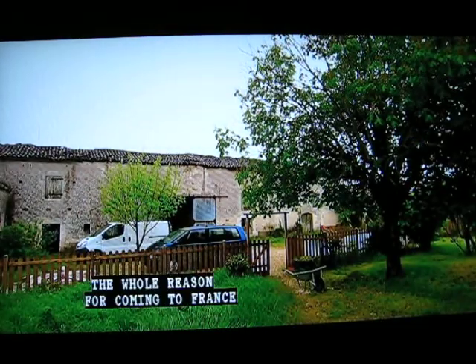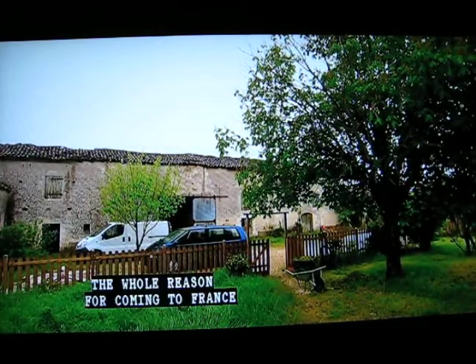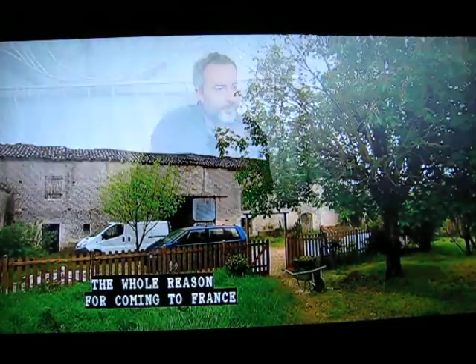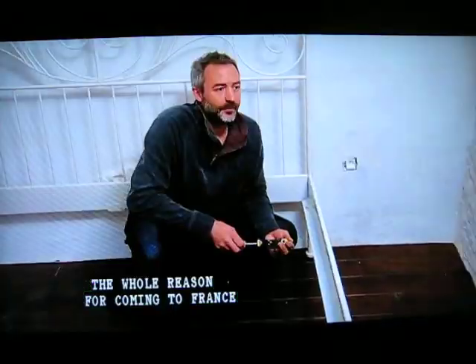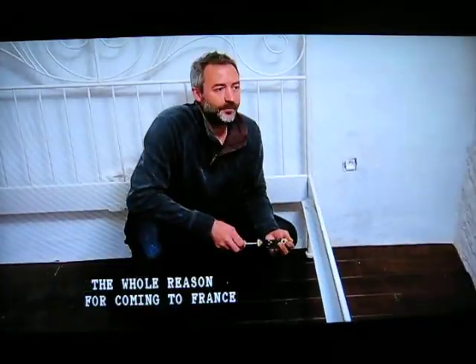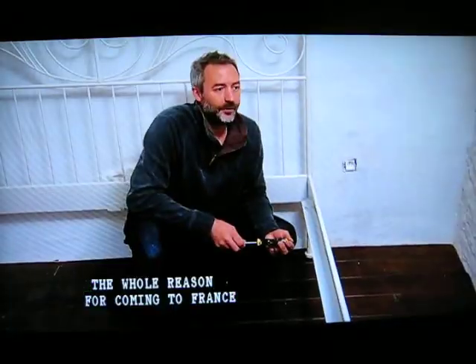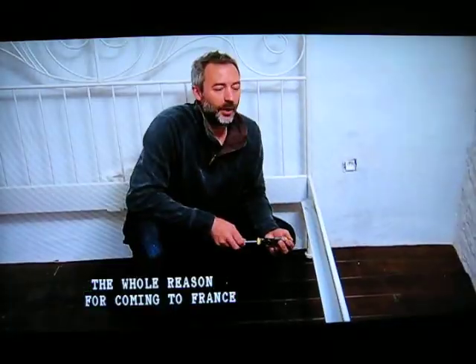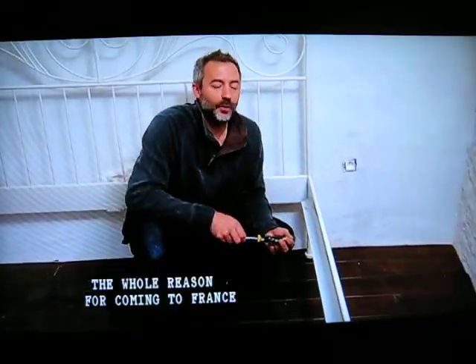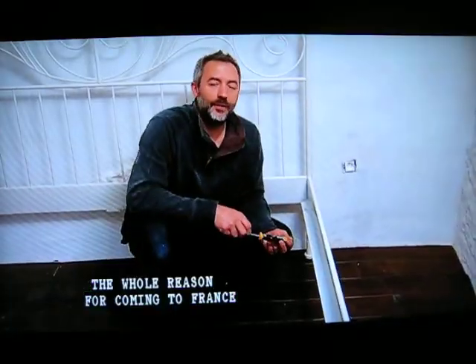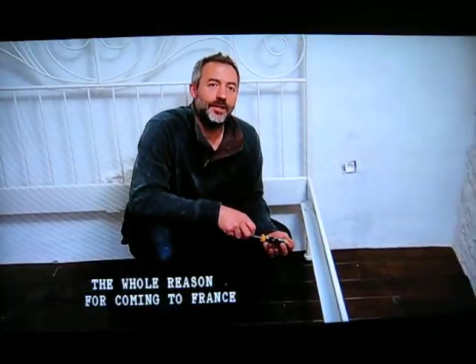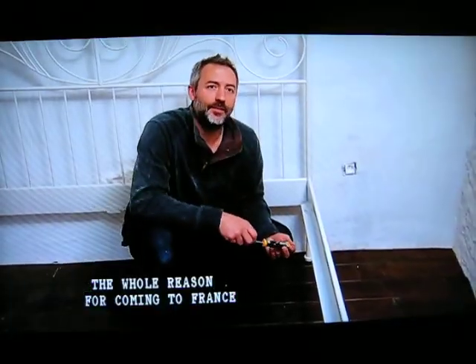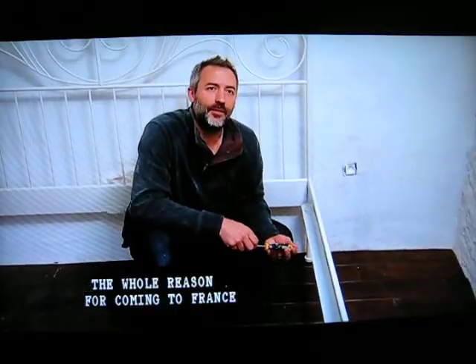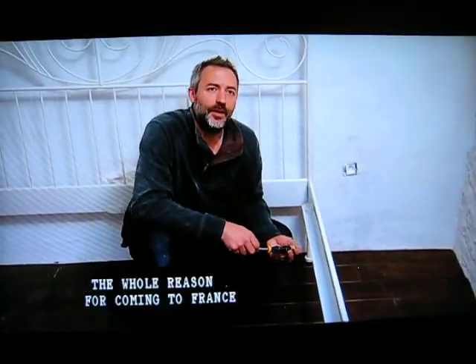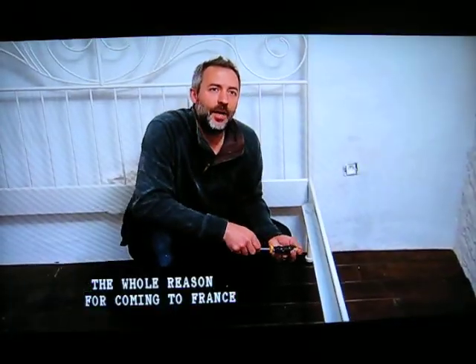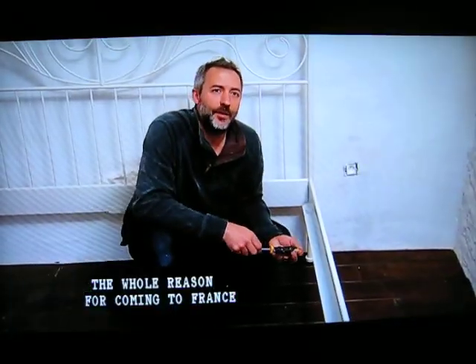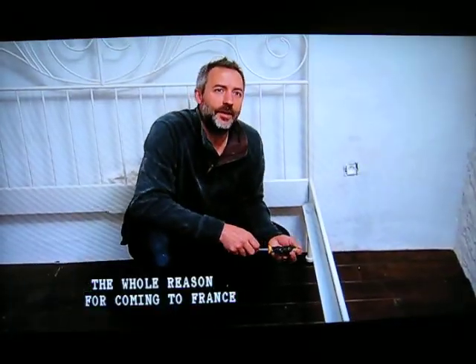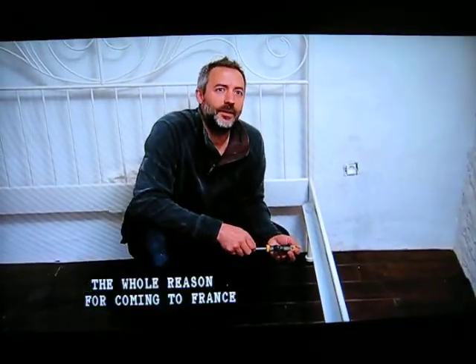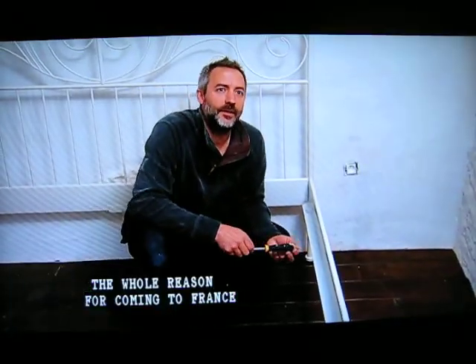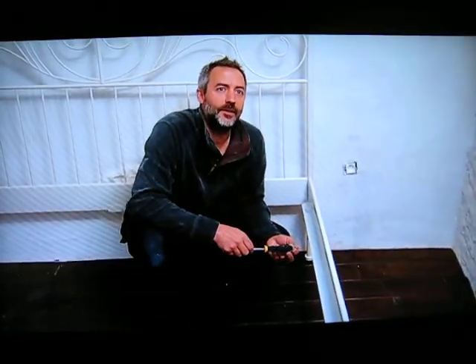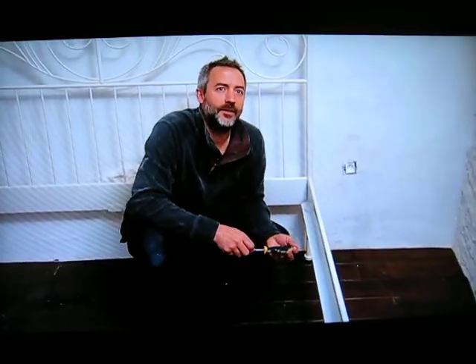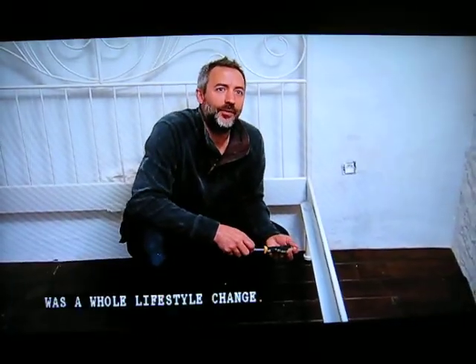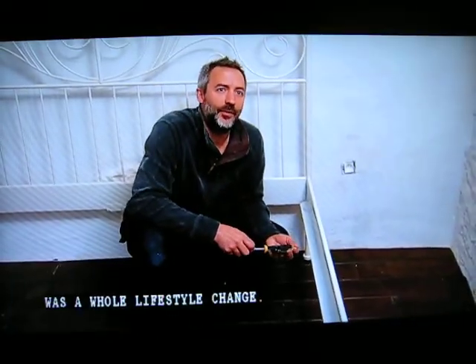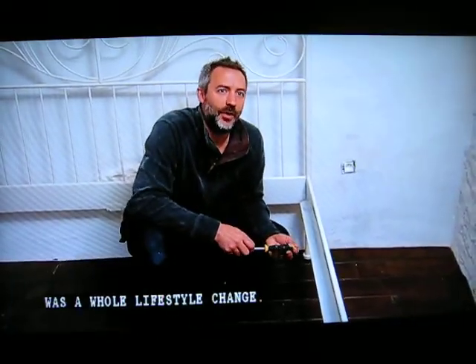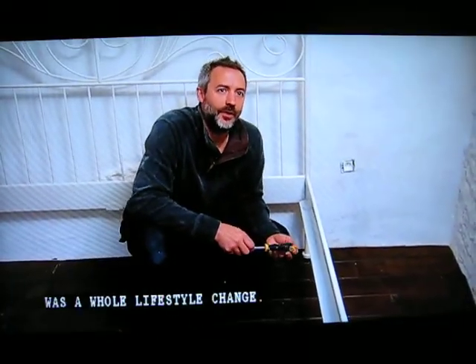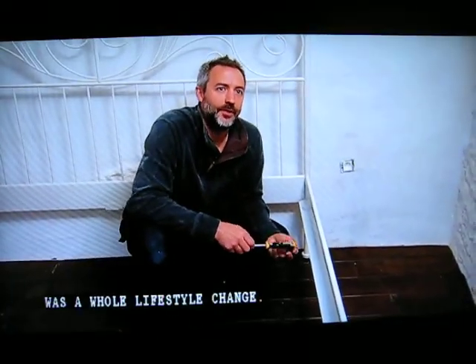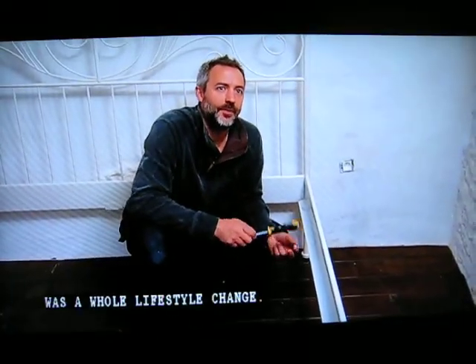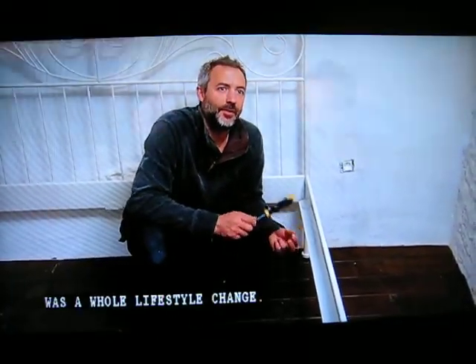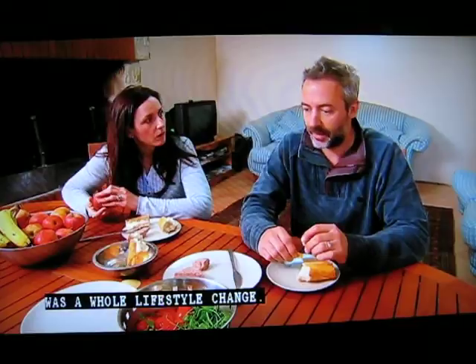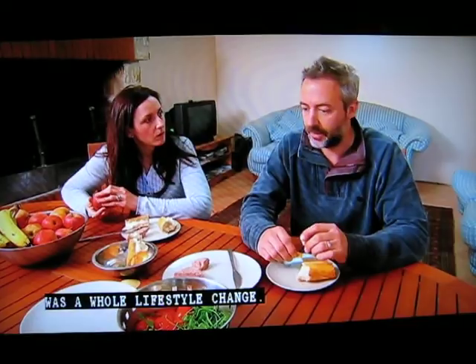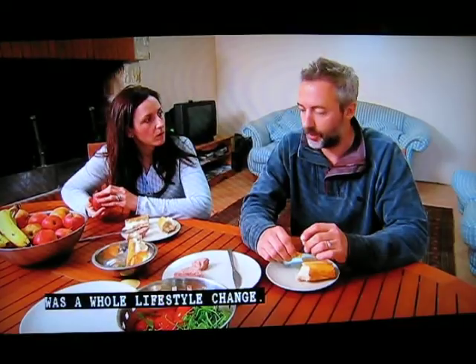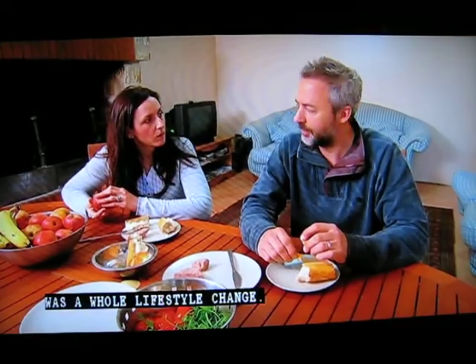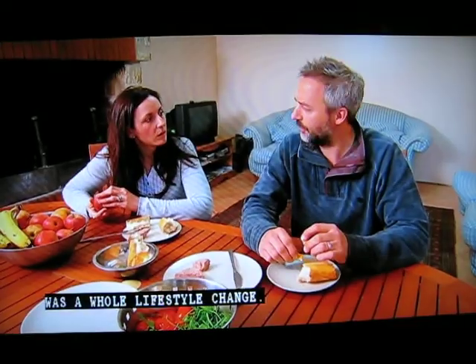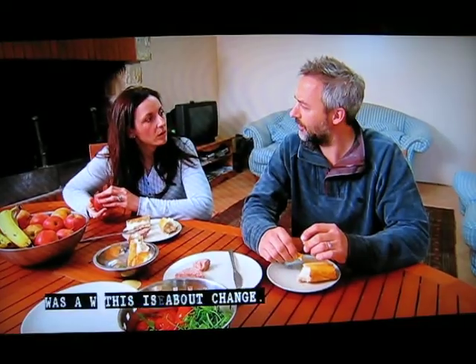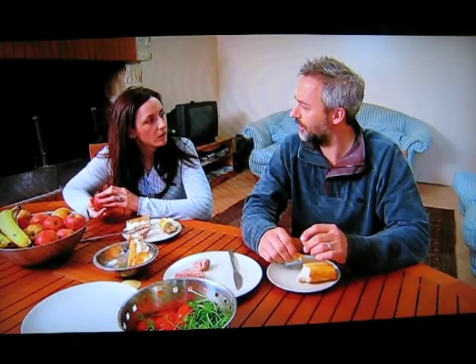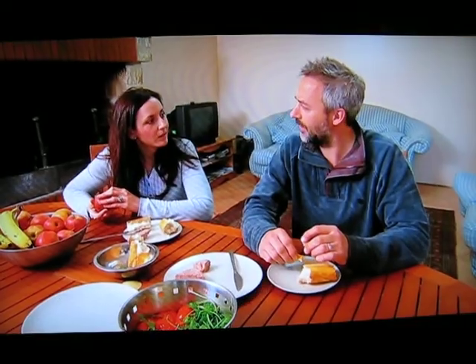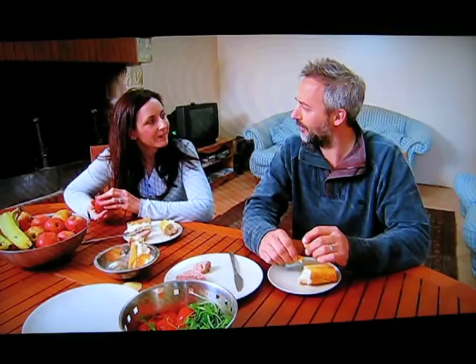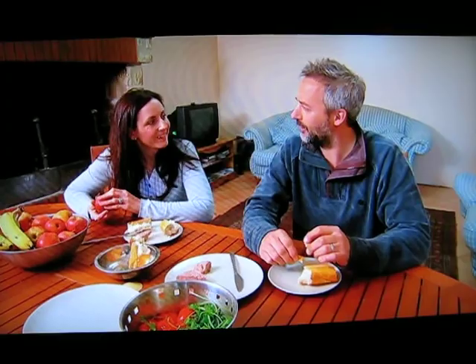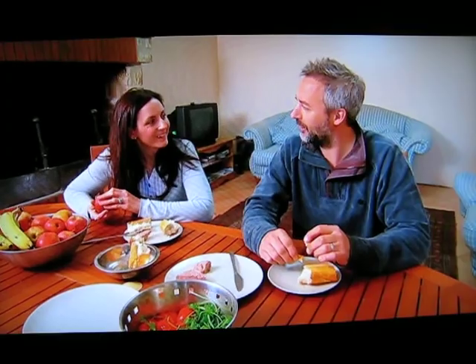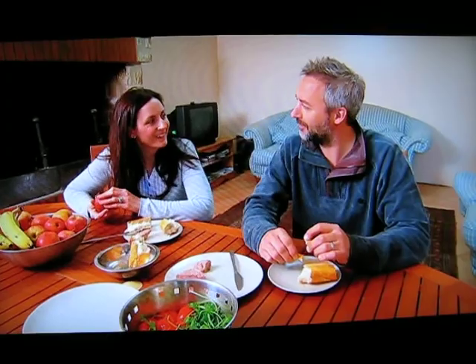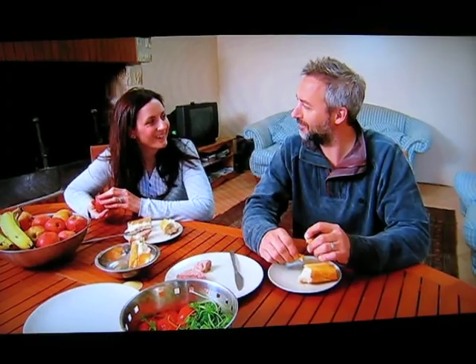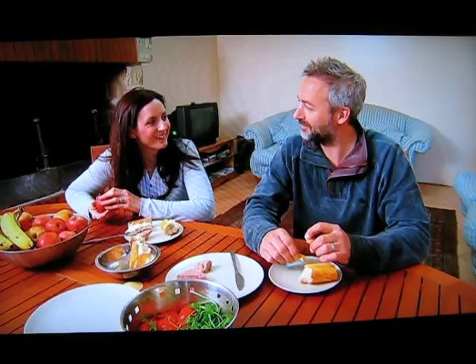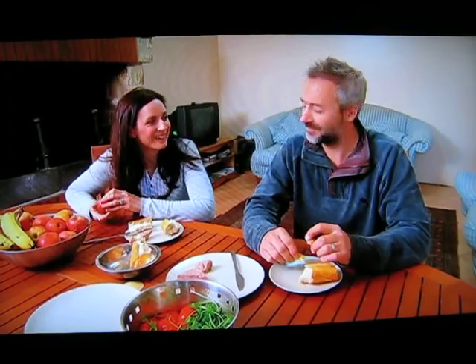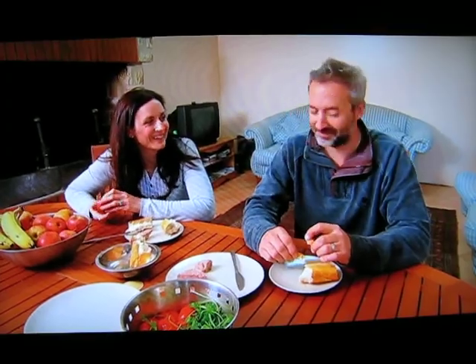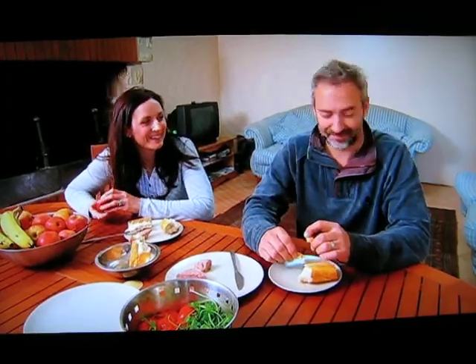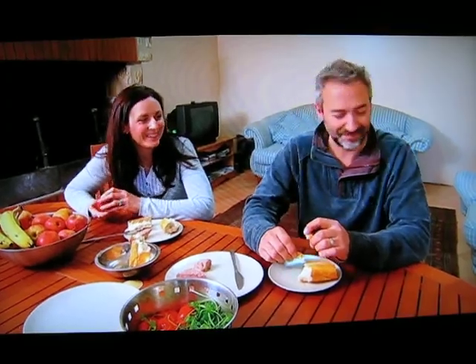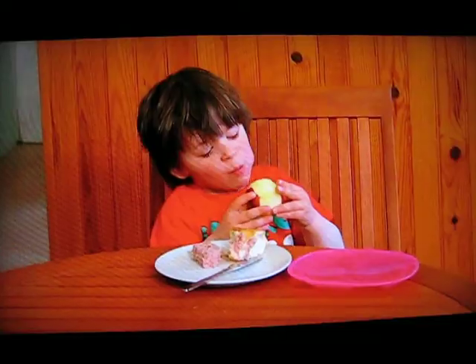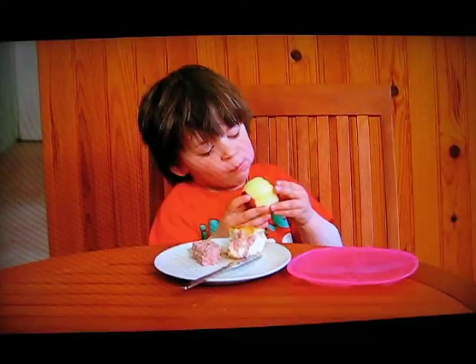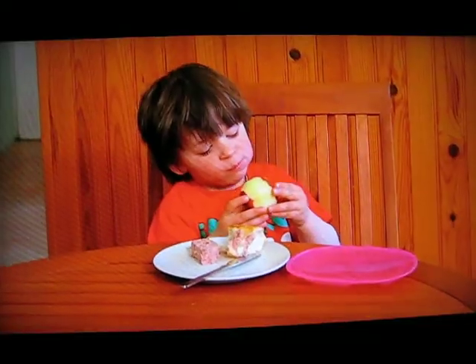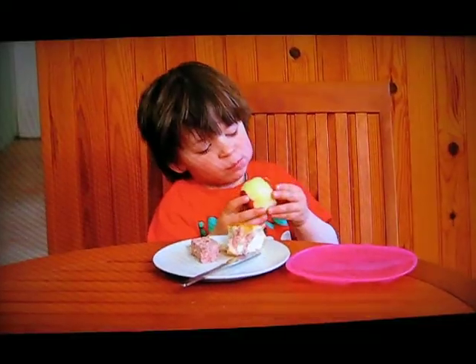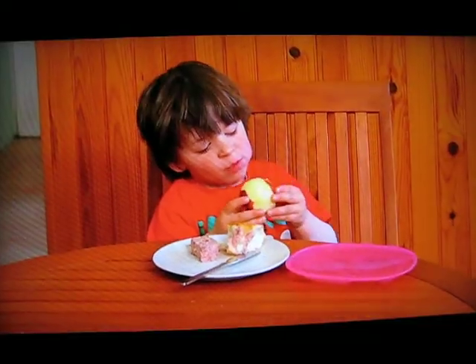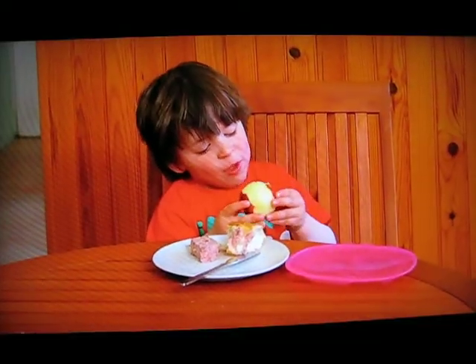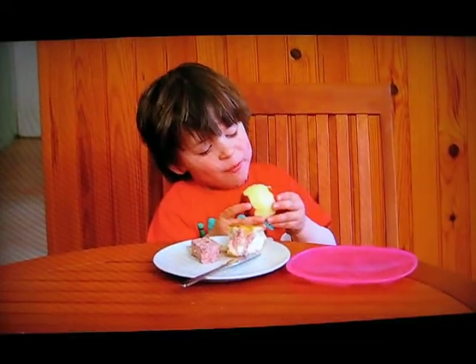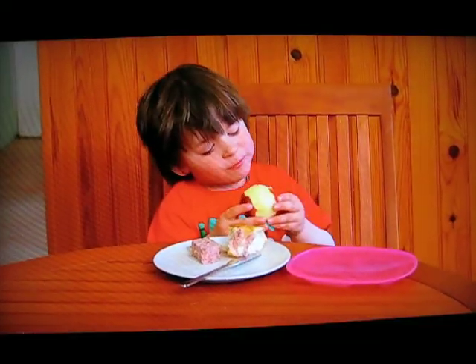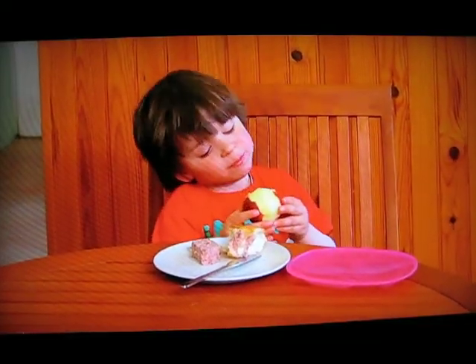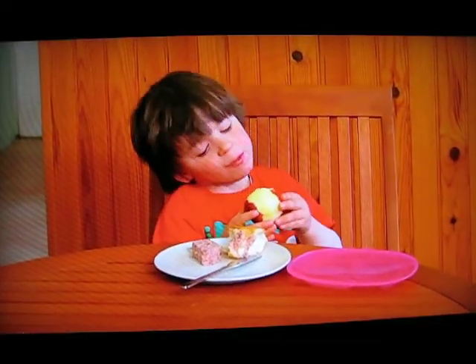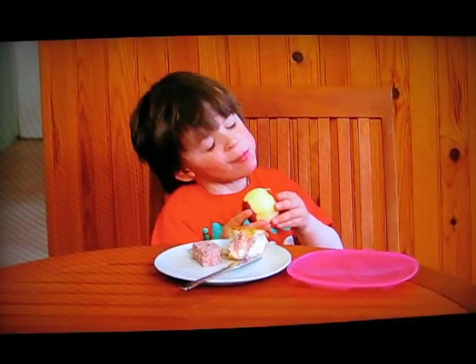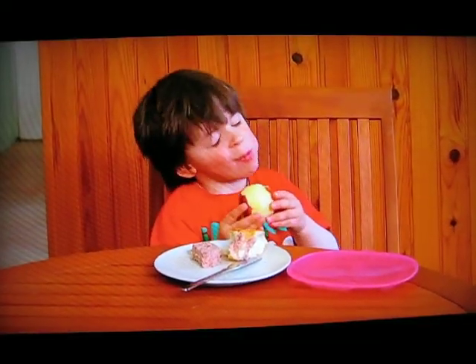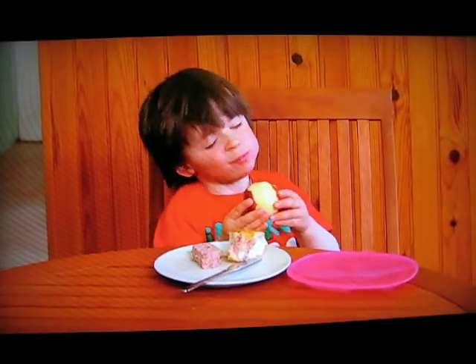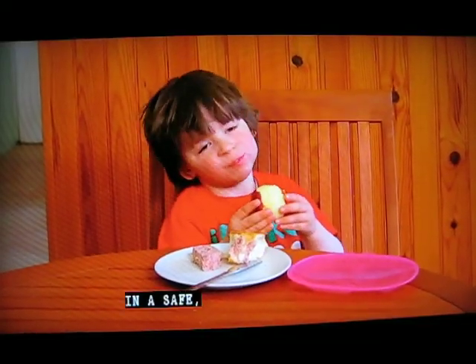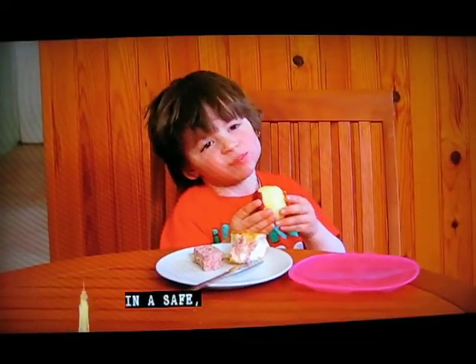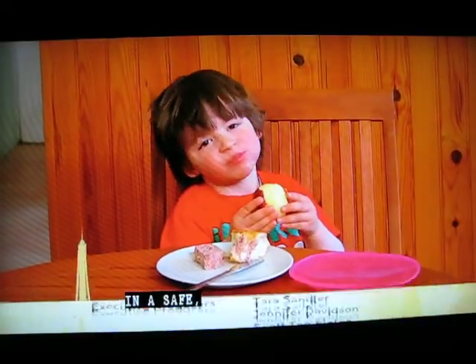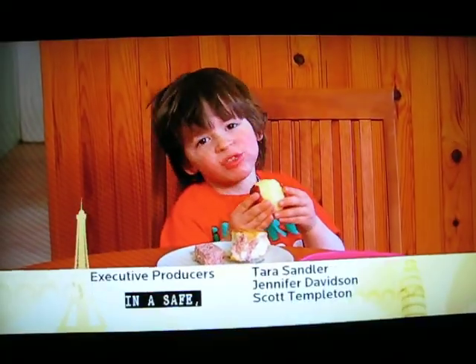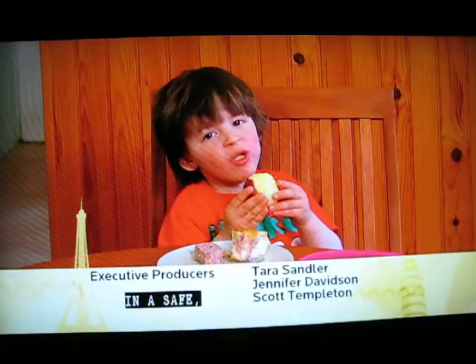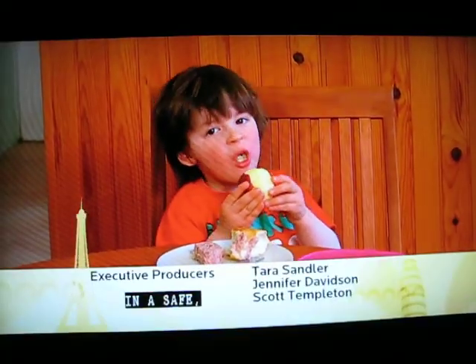The whole reason for coming to France was a whole lifestyle change. This is about my son who was growing up in a...